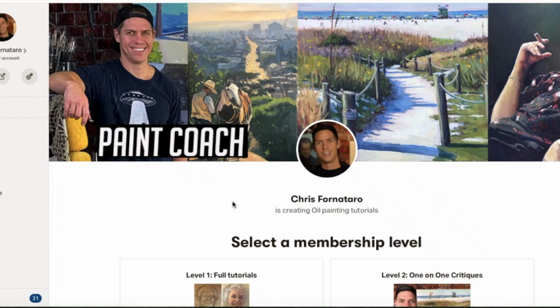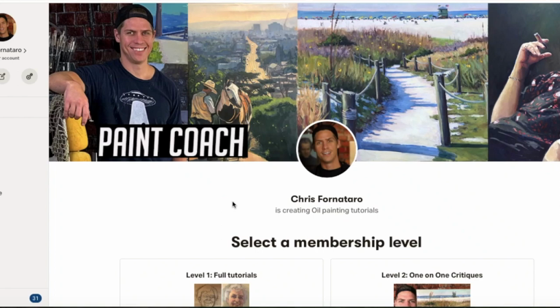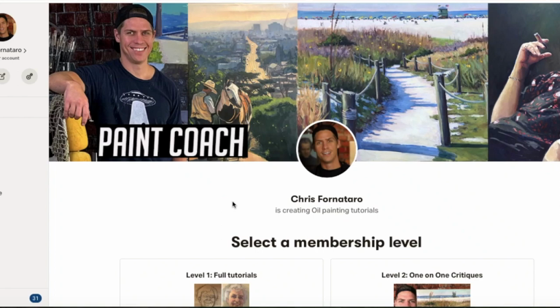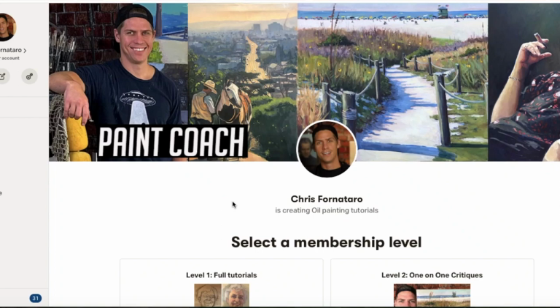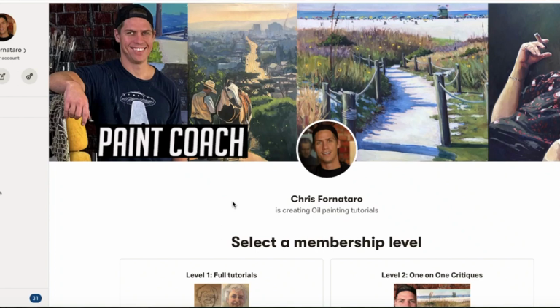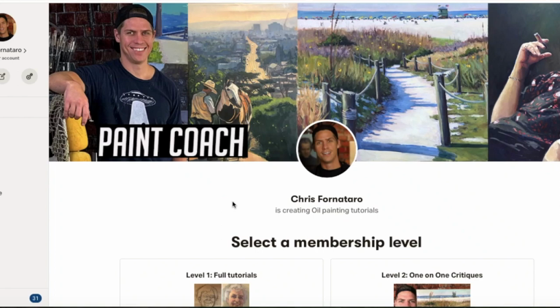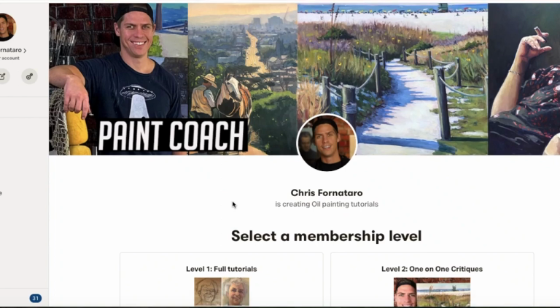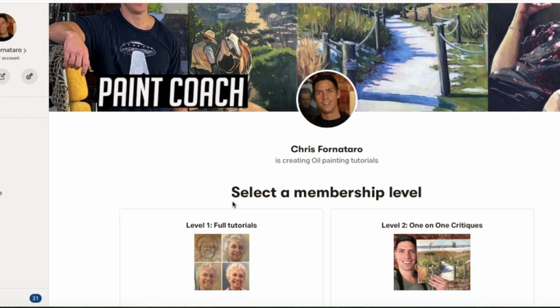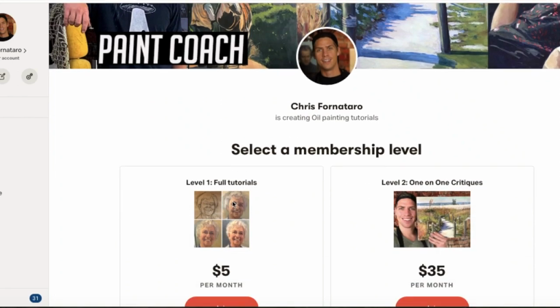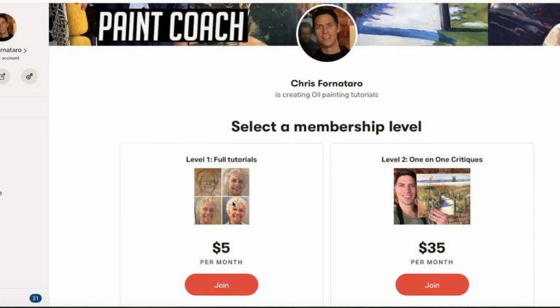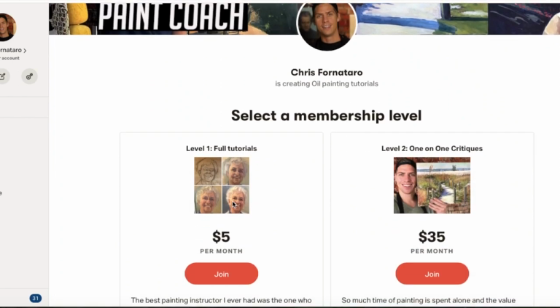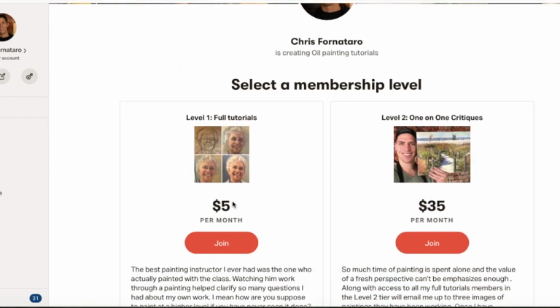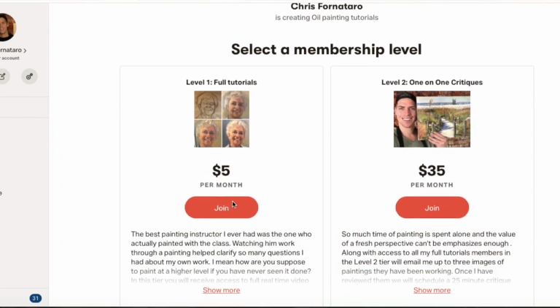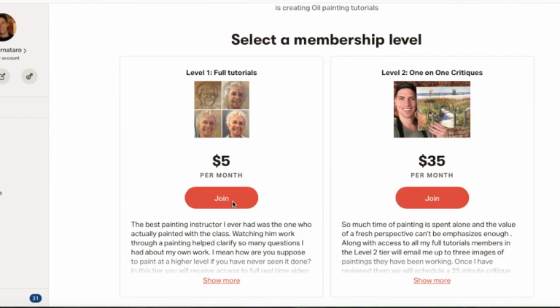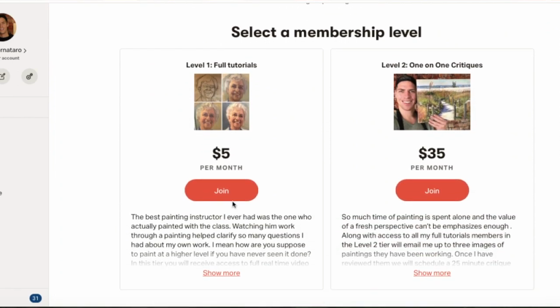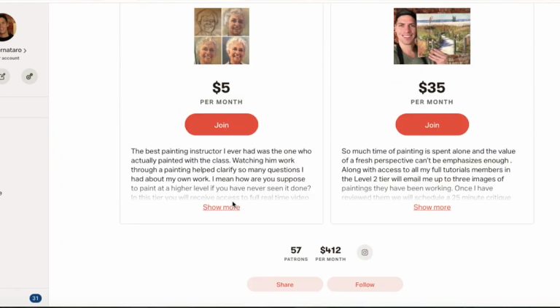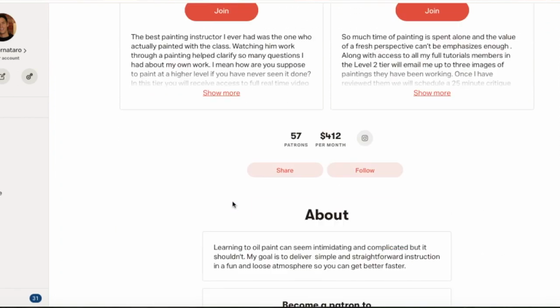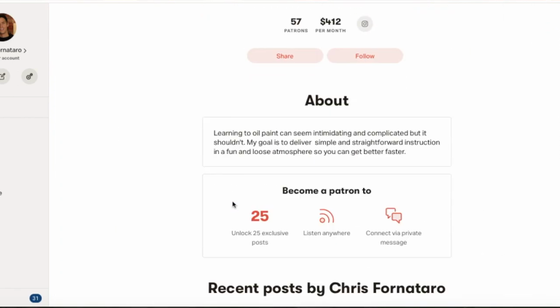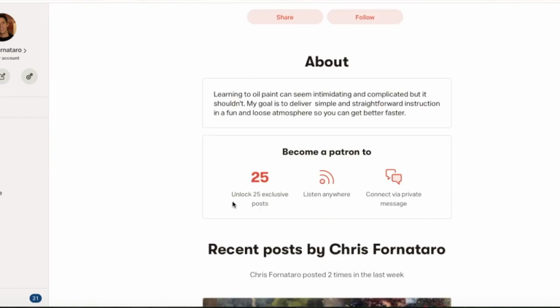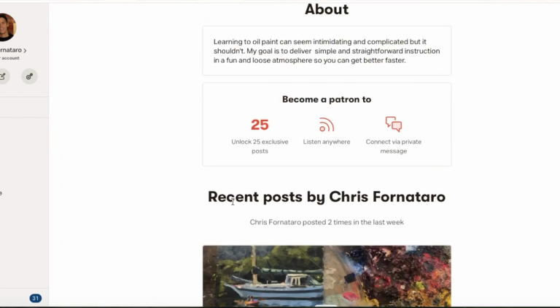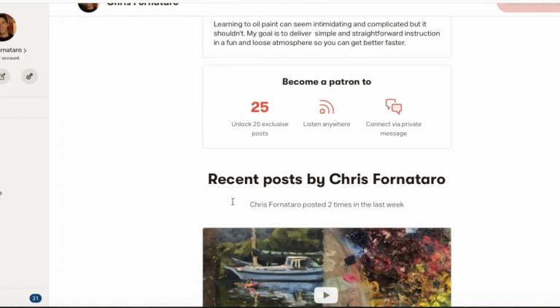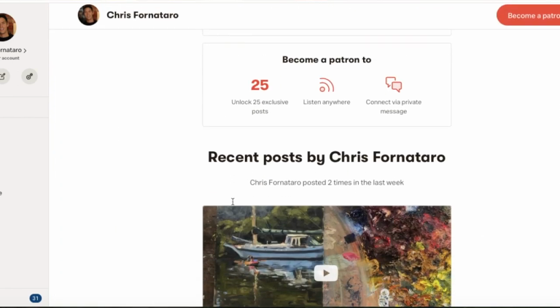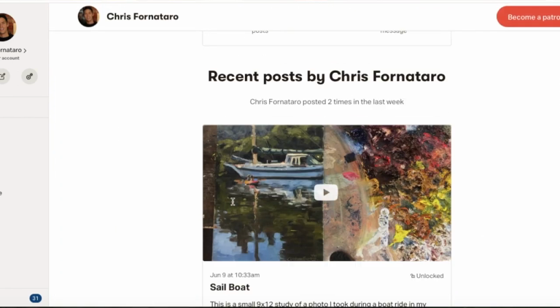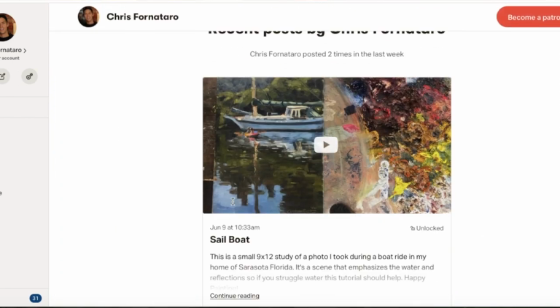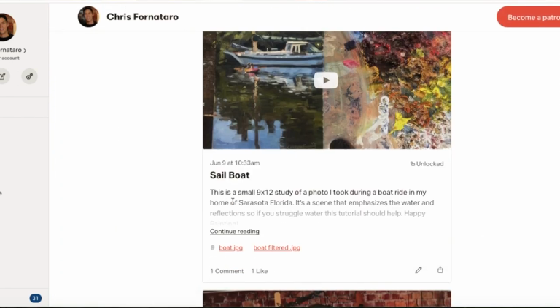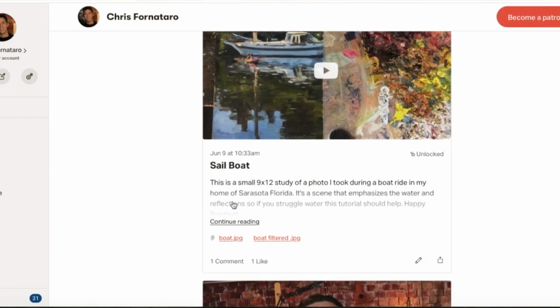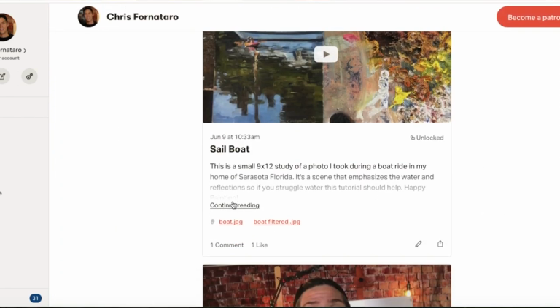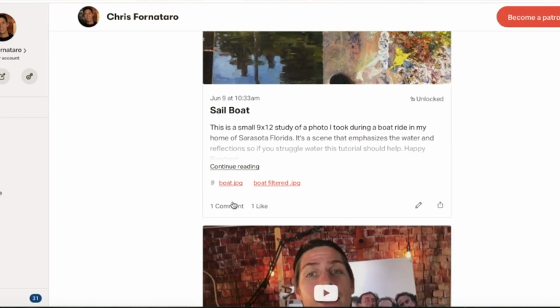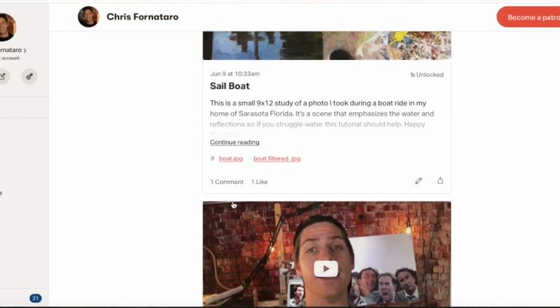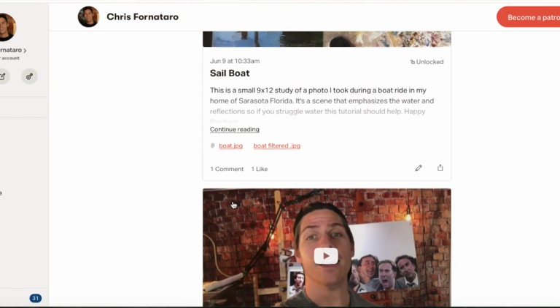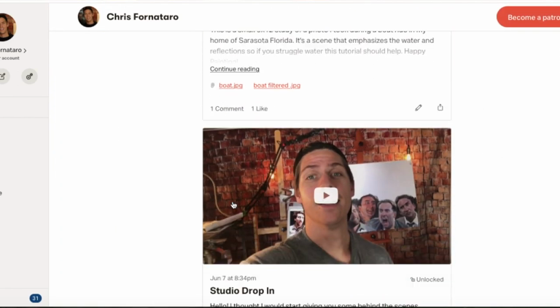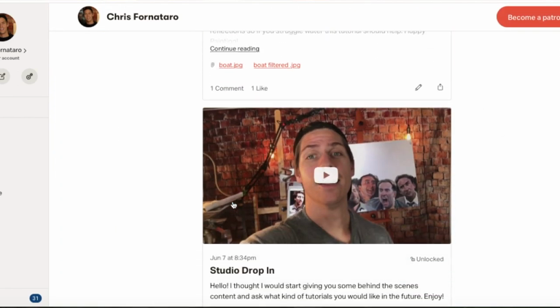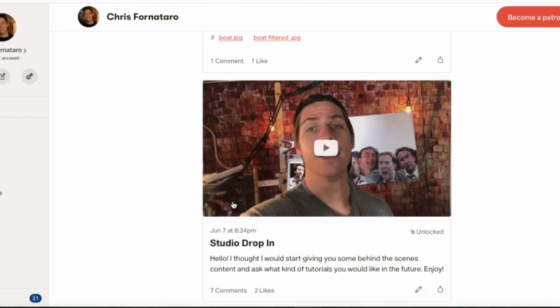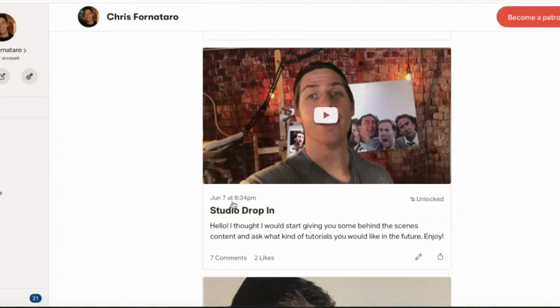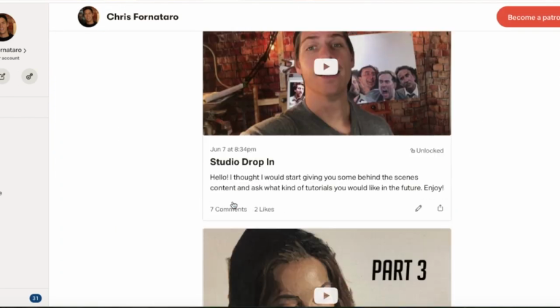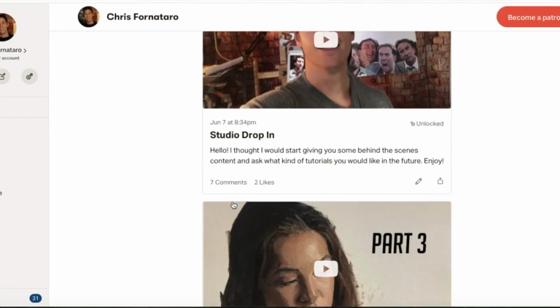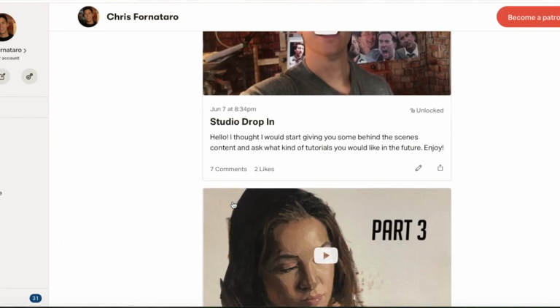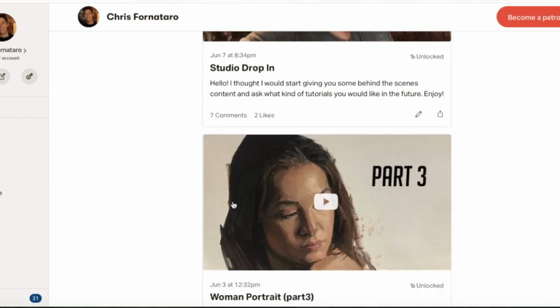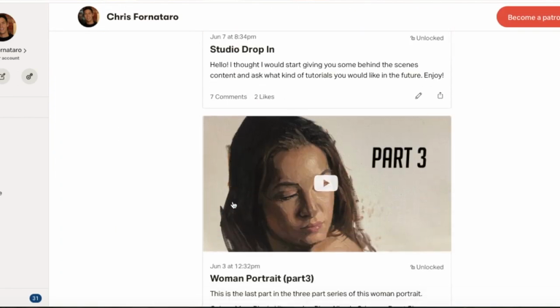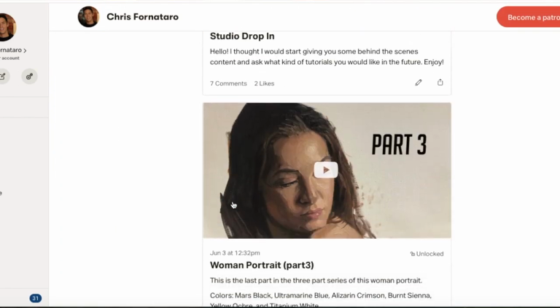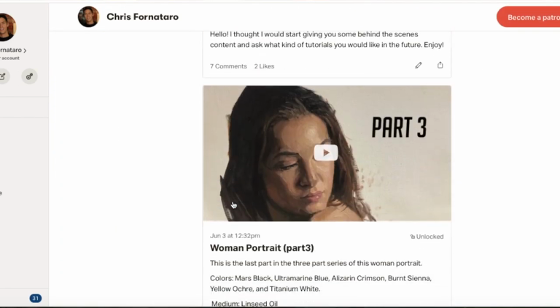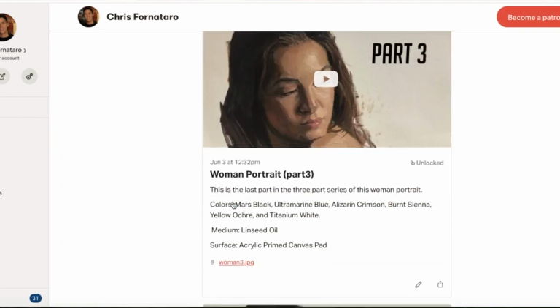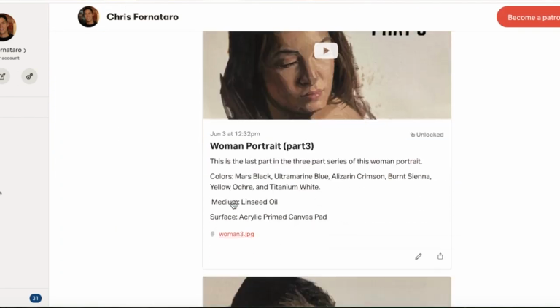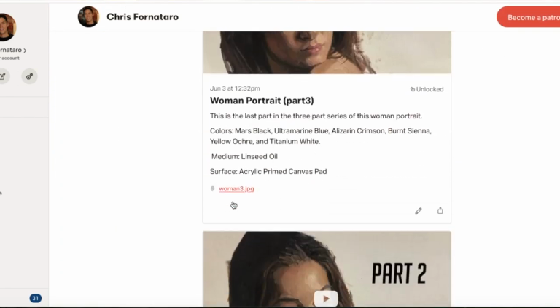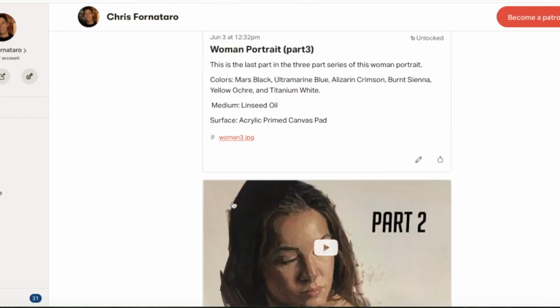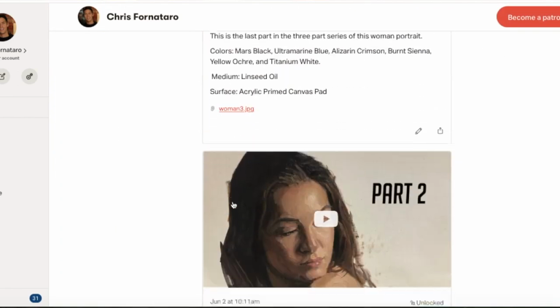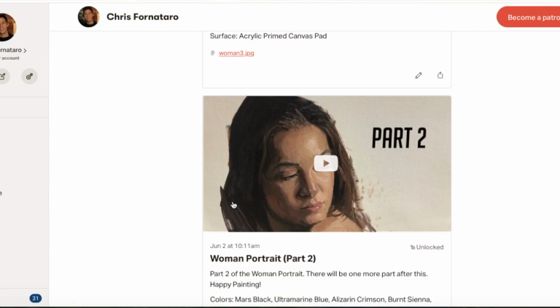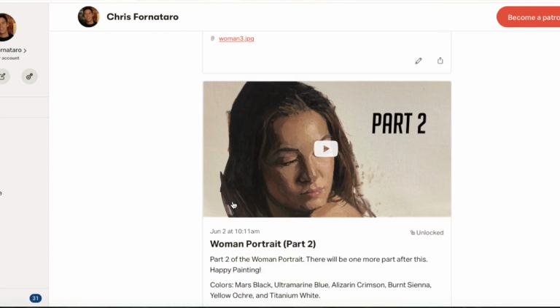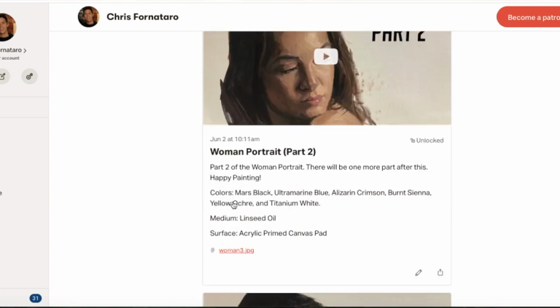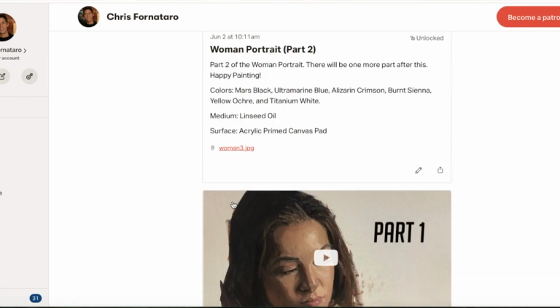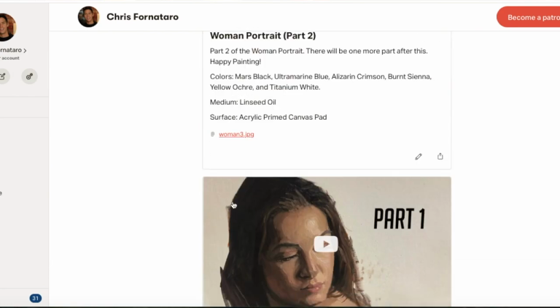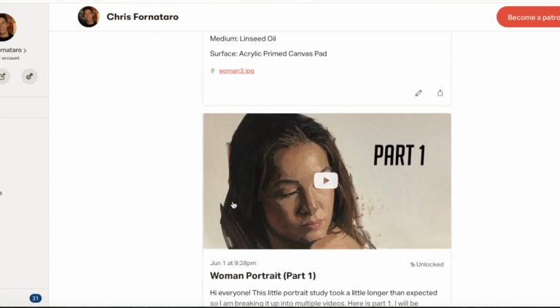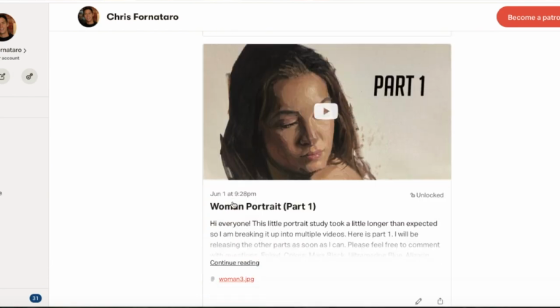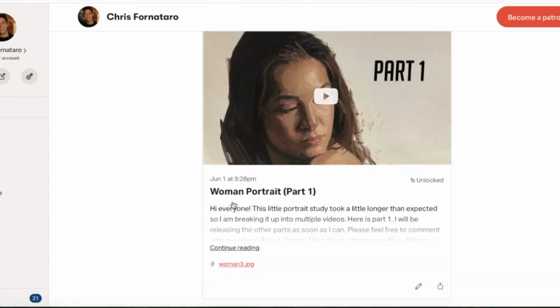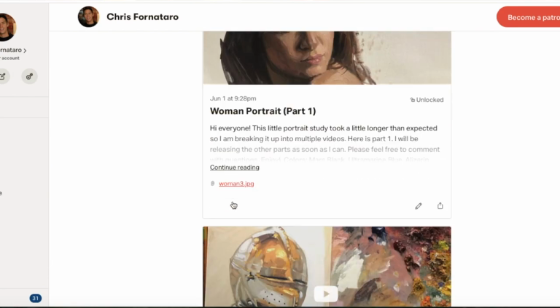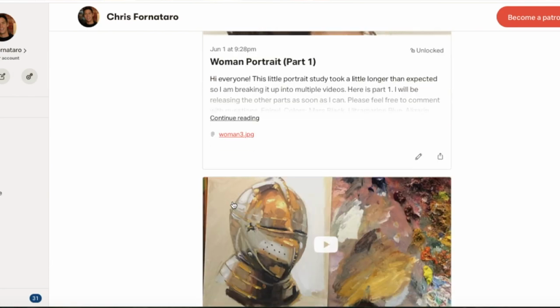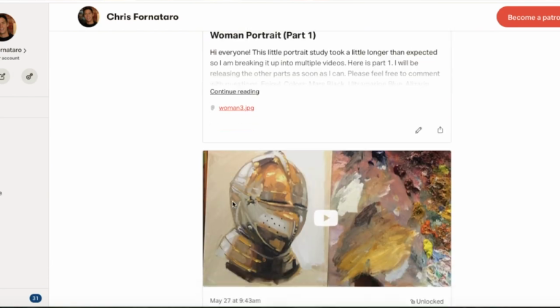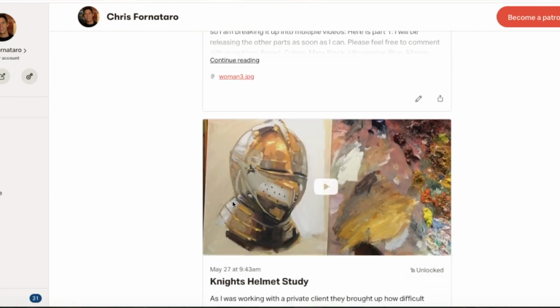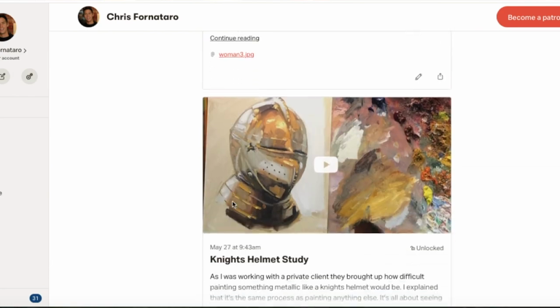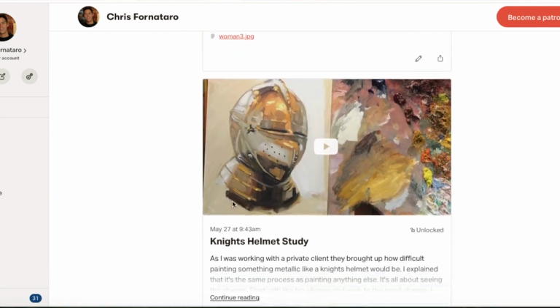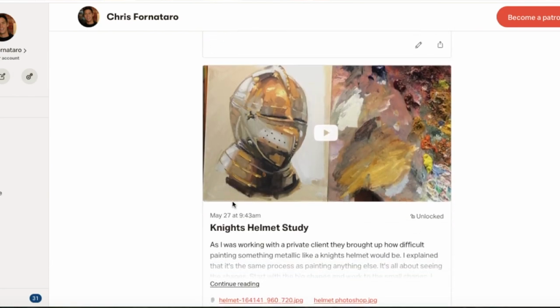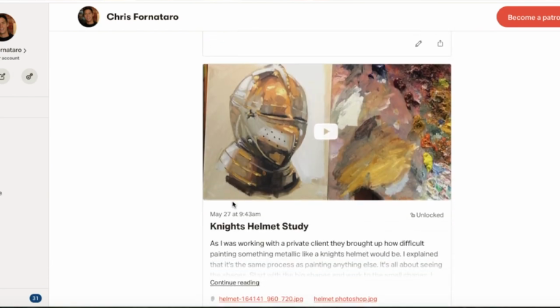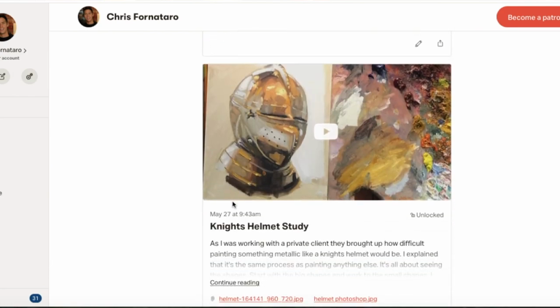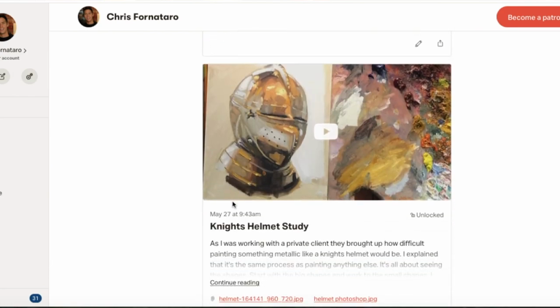If you are looking for full real-time painting video tutorials, I do offer those, but they are on my Patreon page, which you can find a link to in the description below.